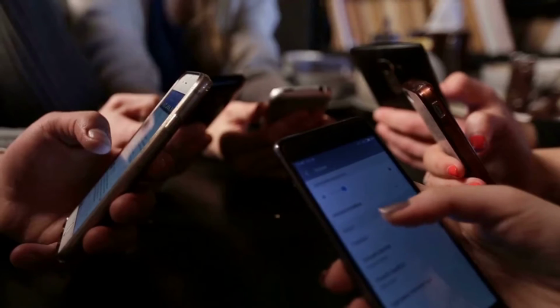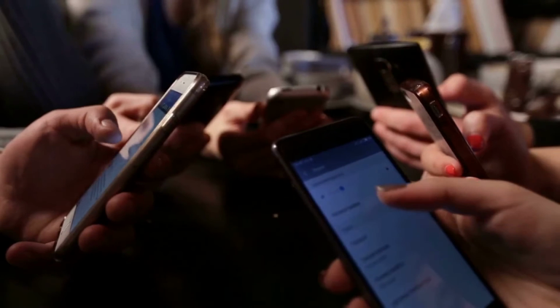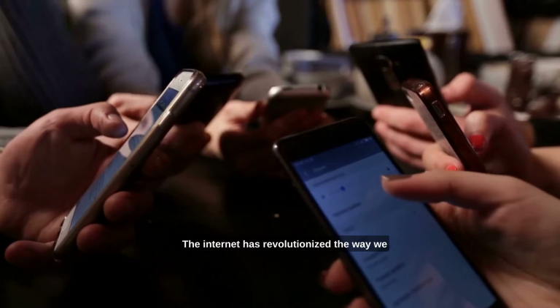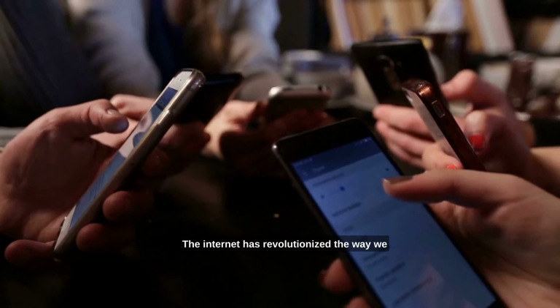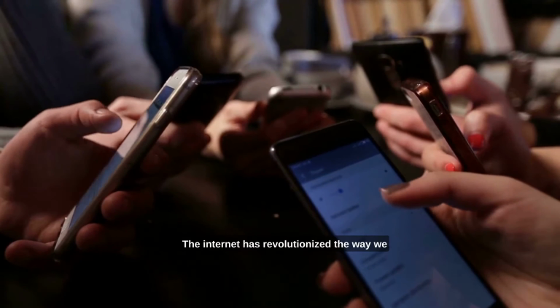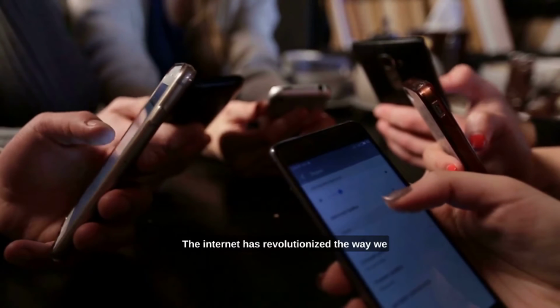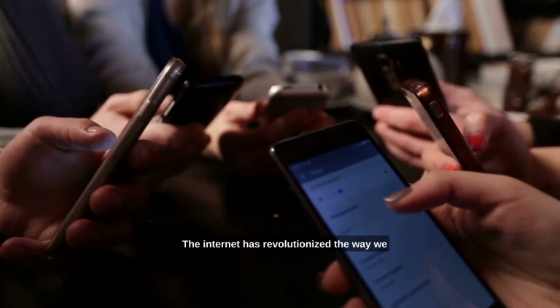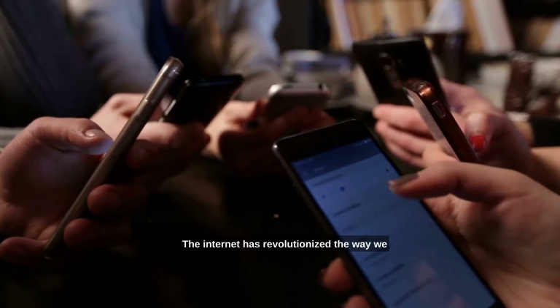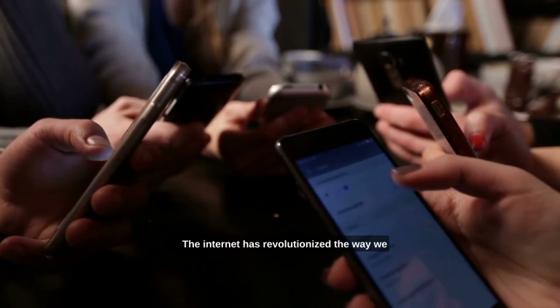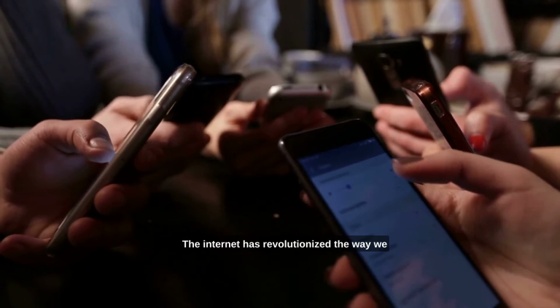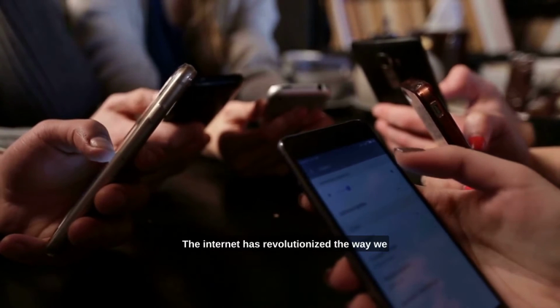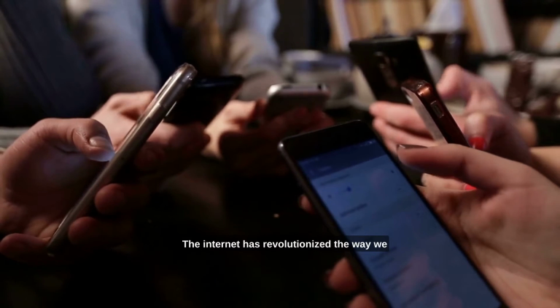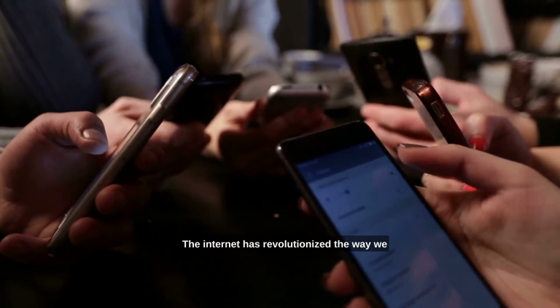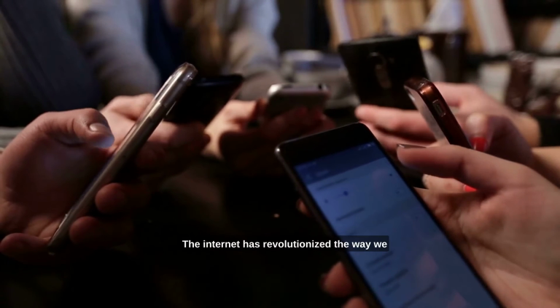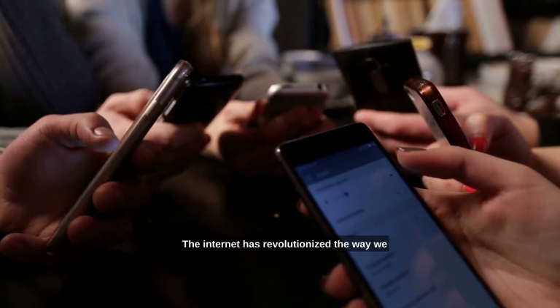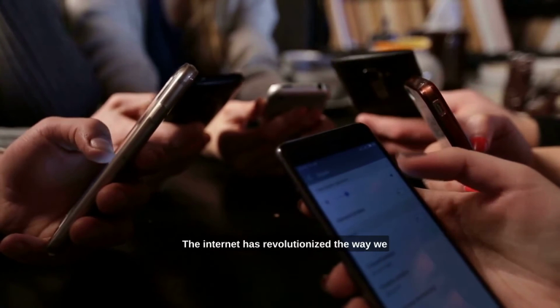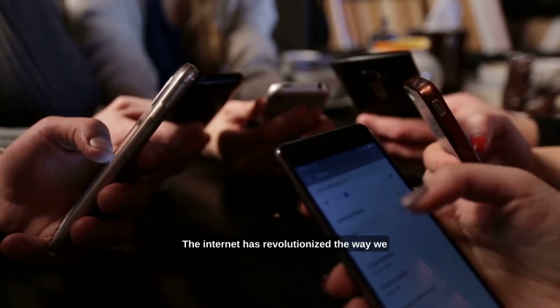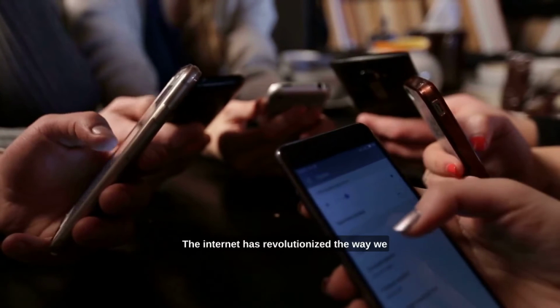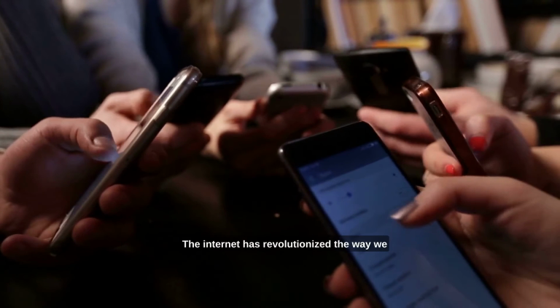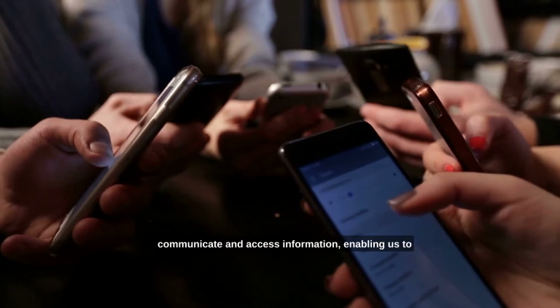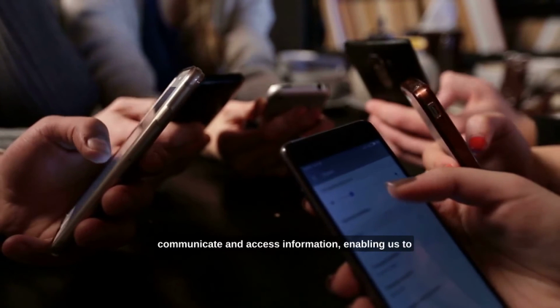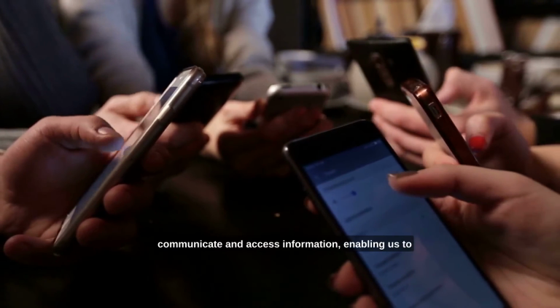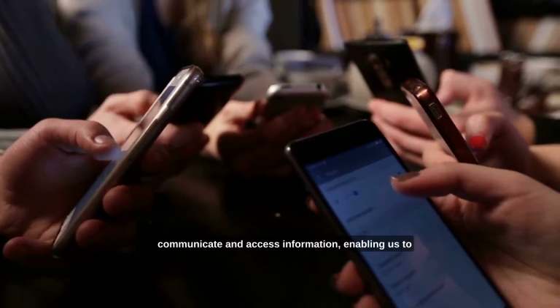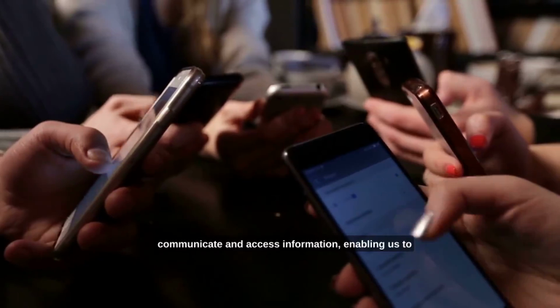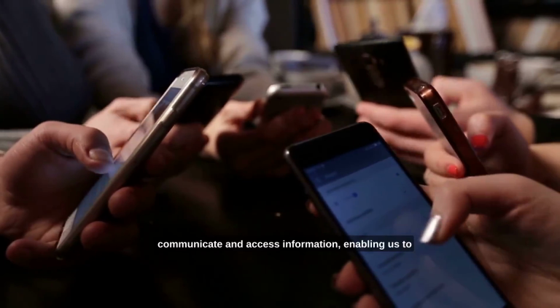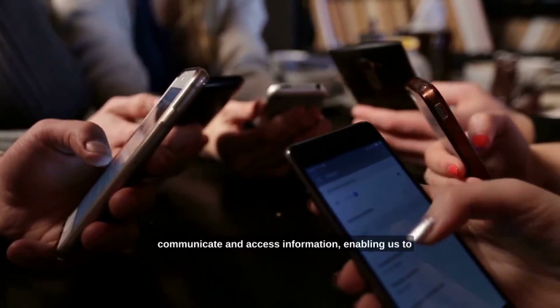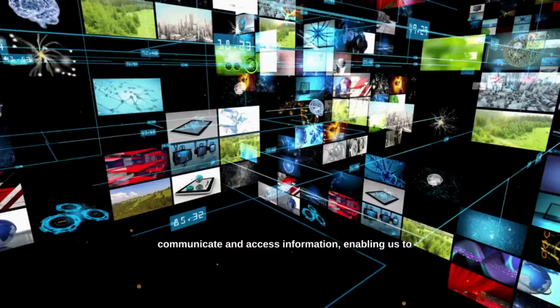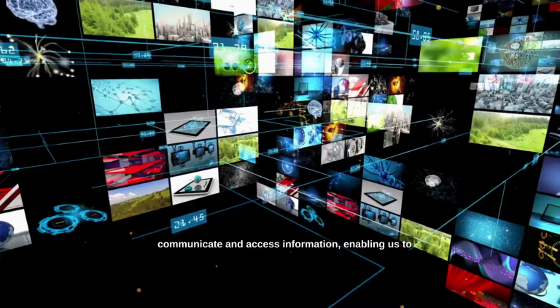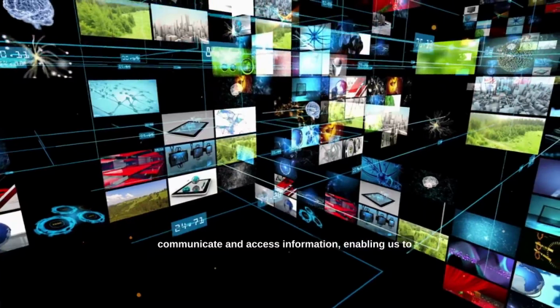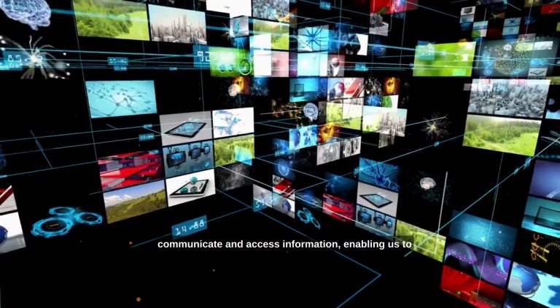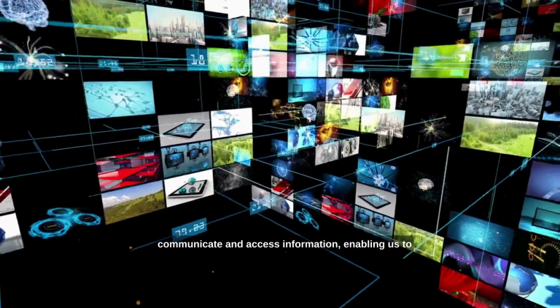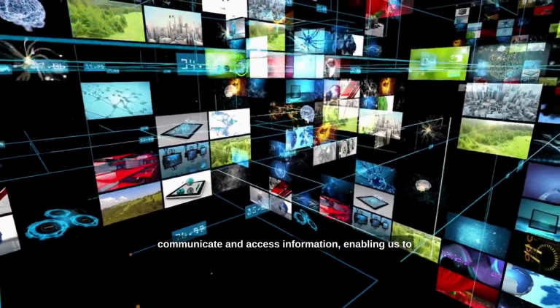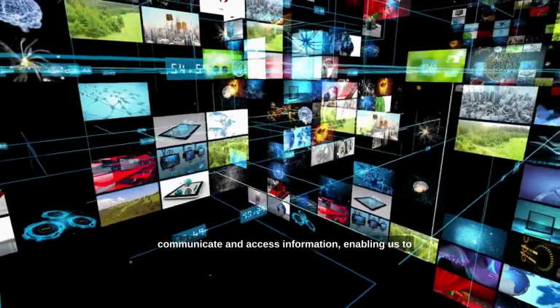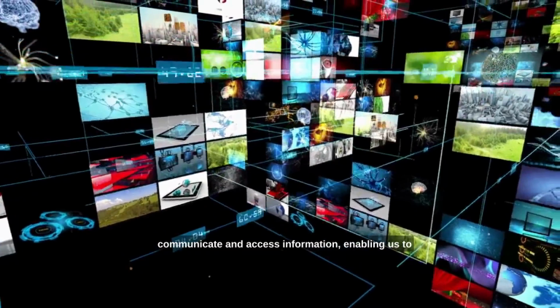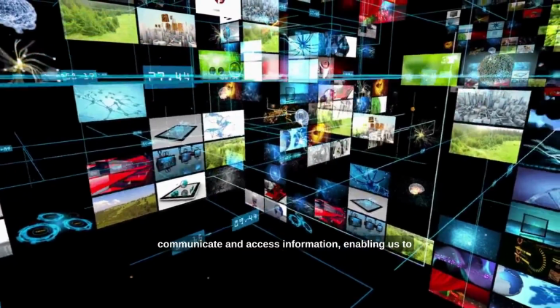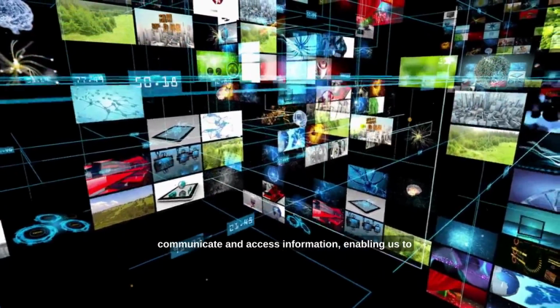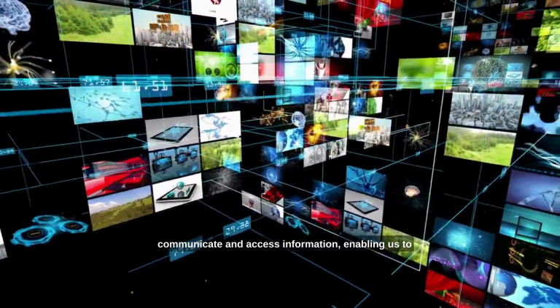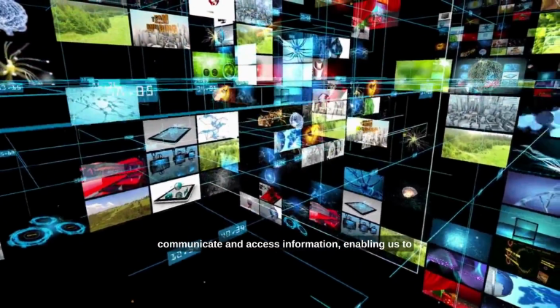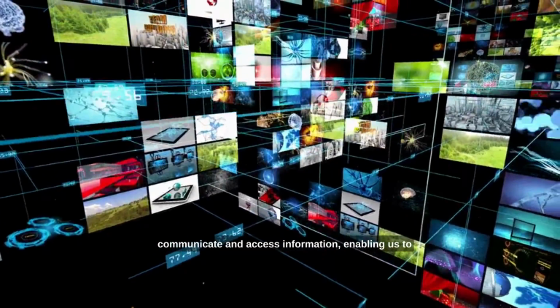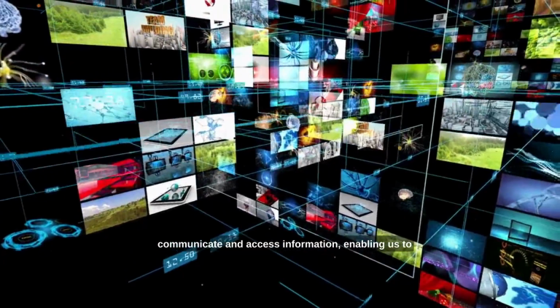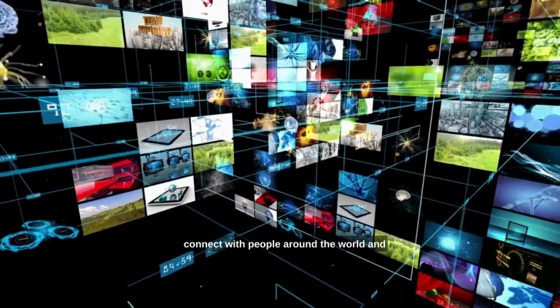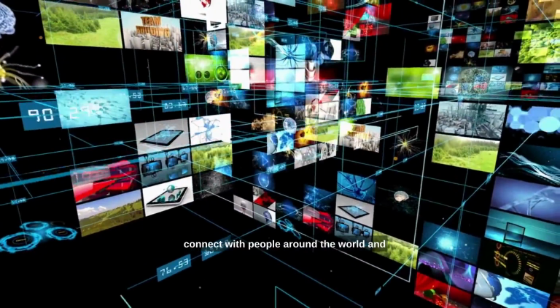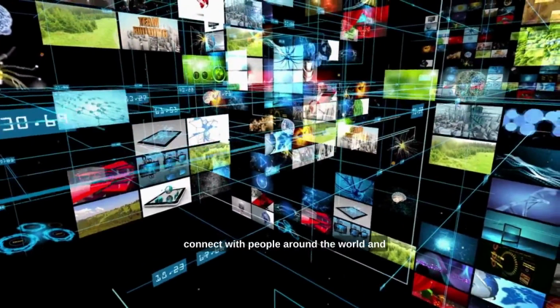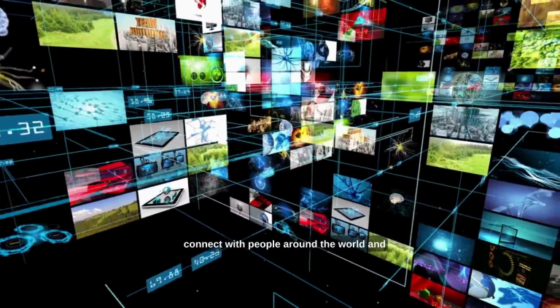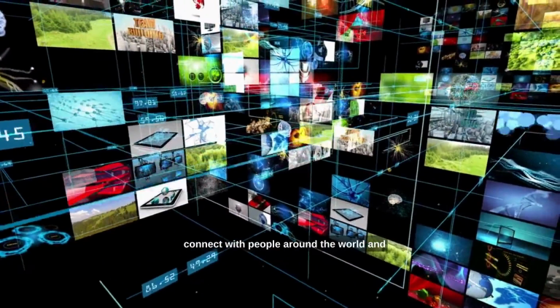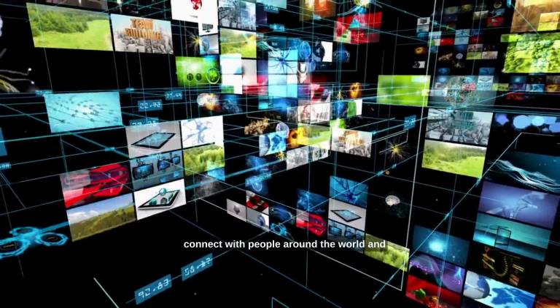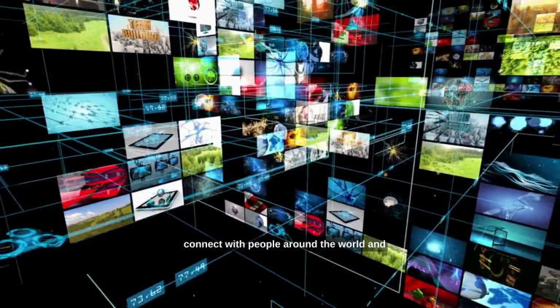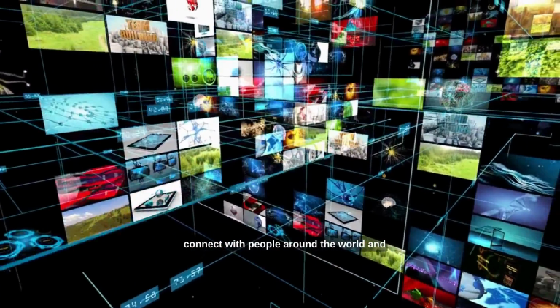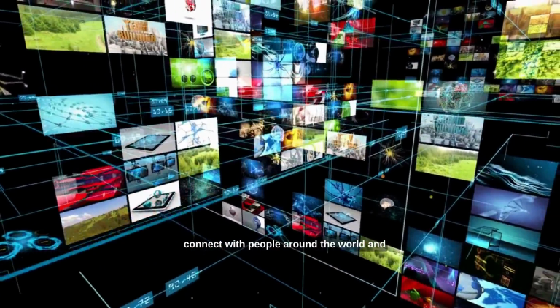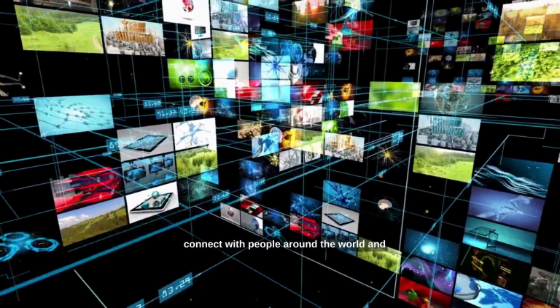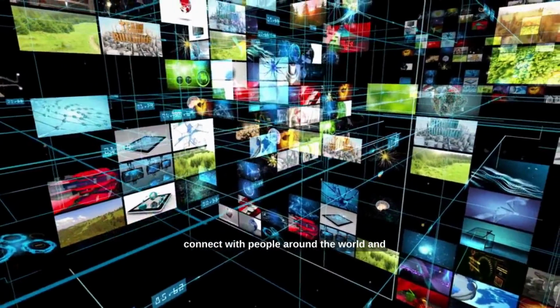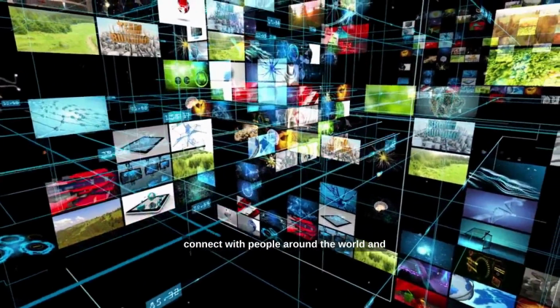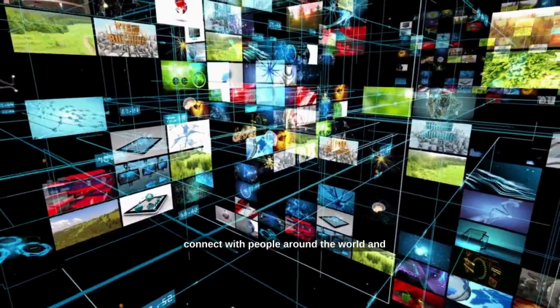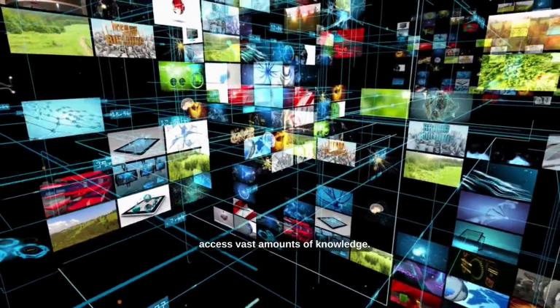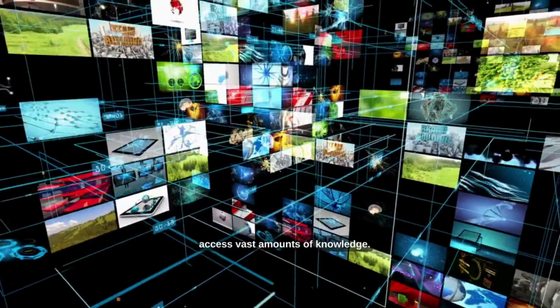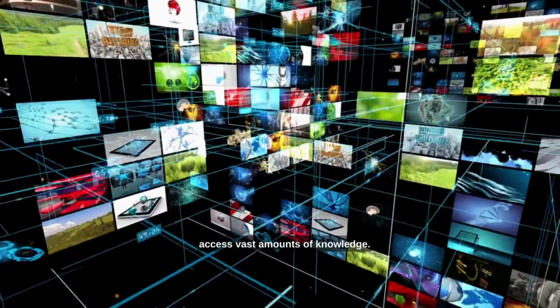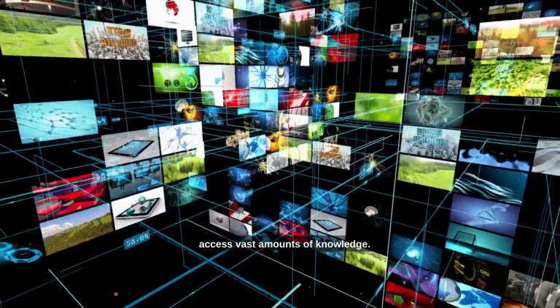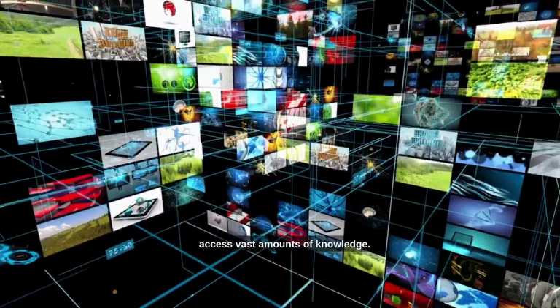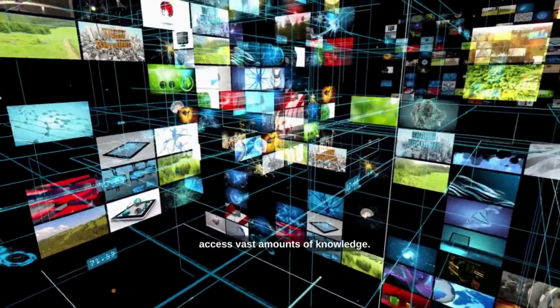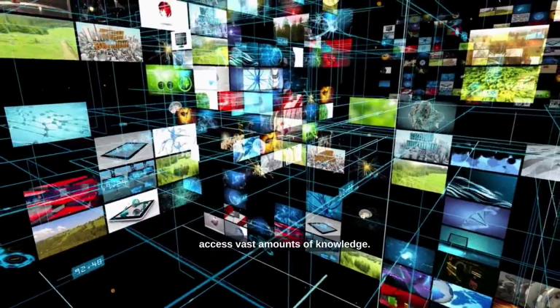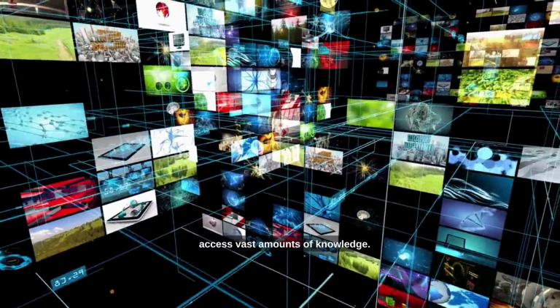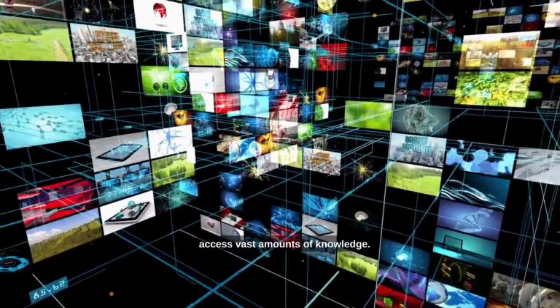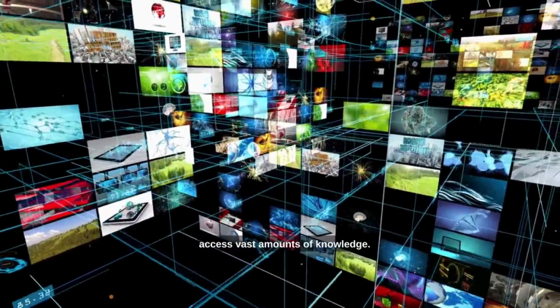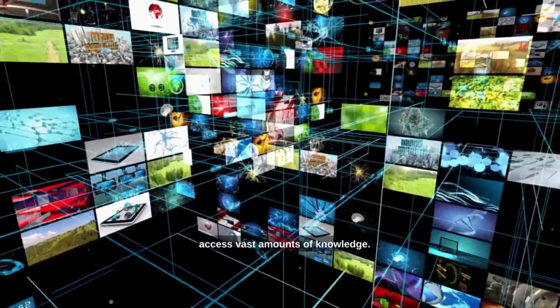The internet has revolutionized the way we communicate and access information, enabling us to connect with people around the world and access vast amounts of knowledge.